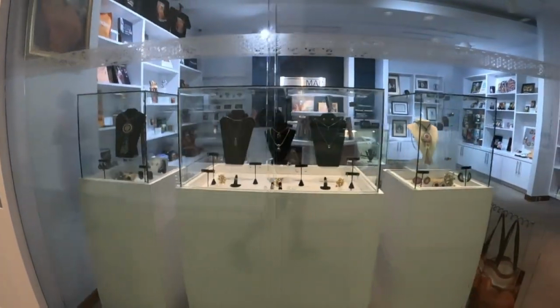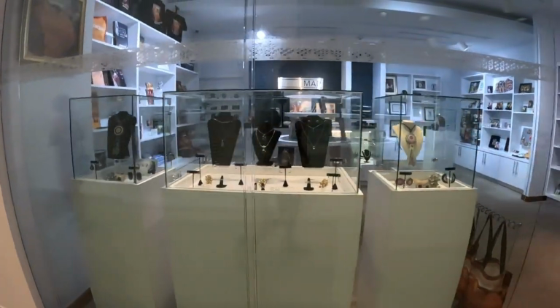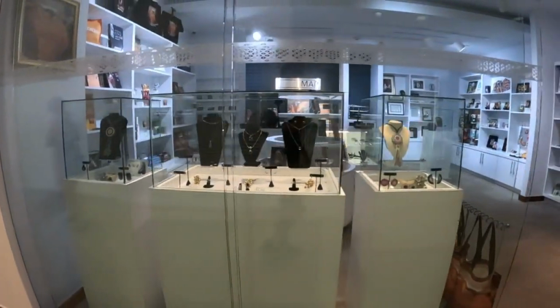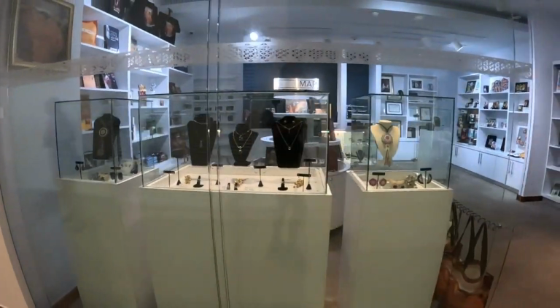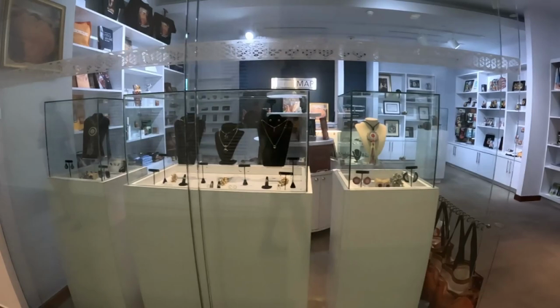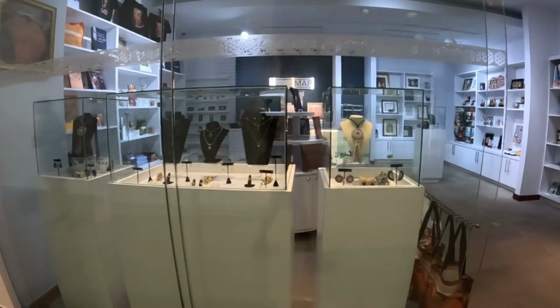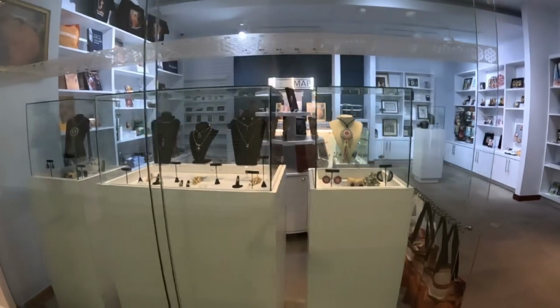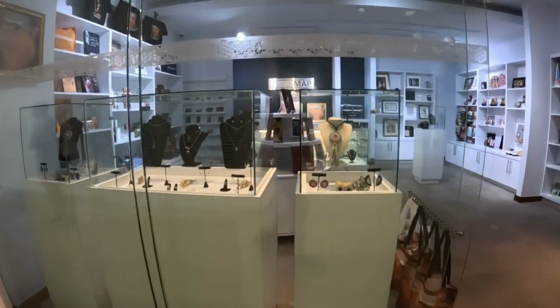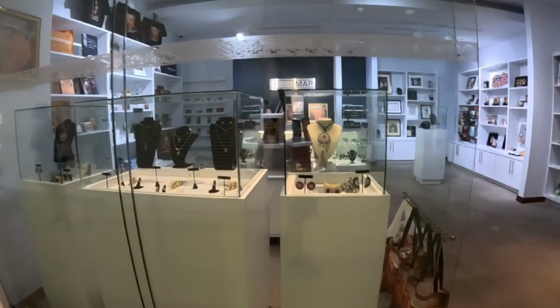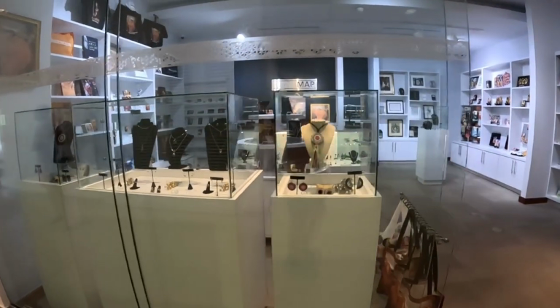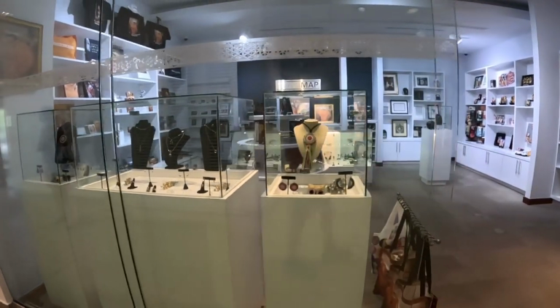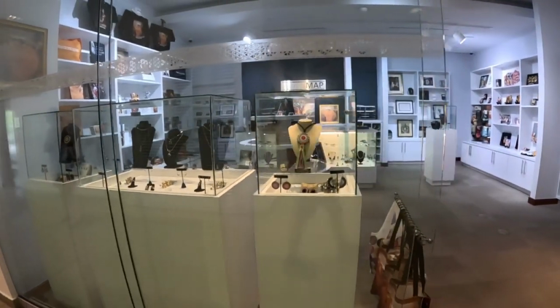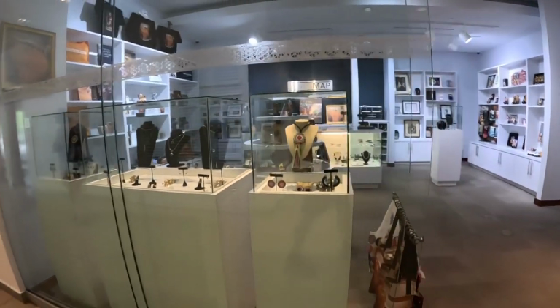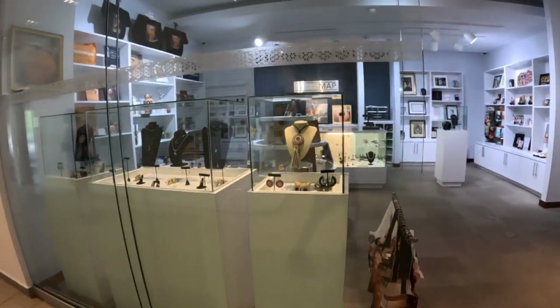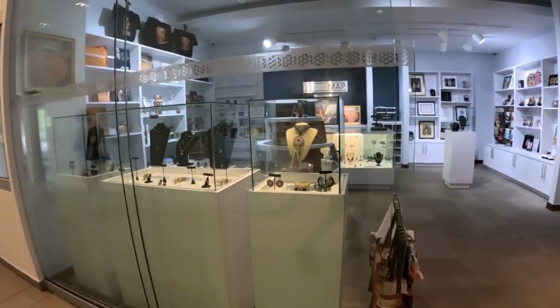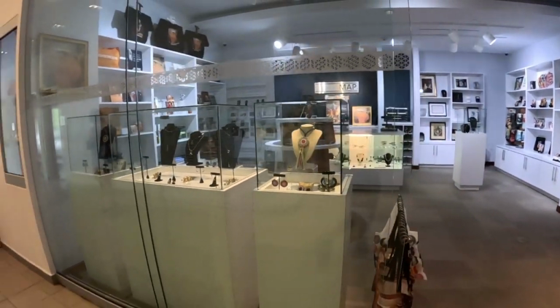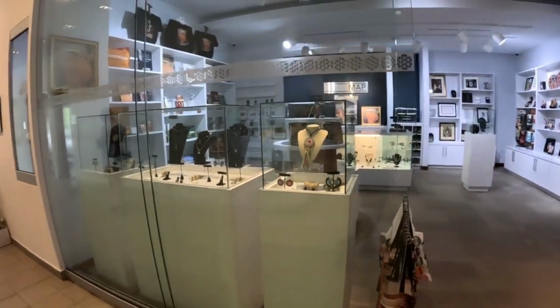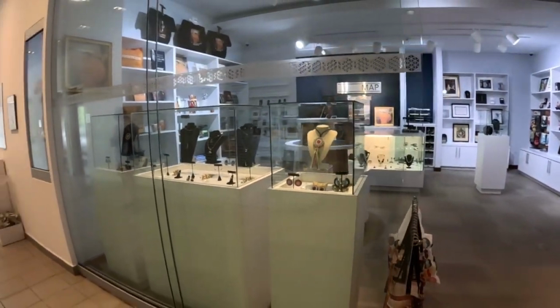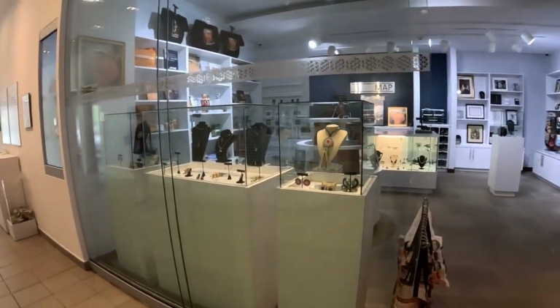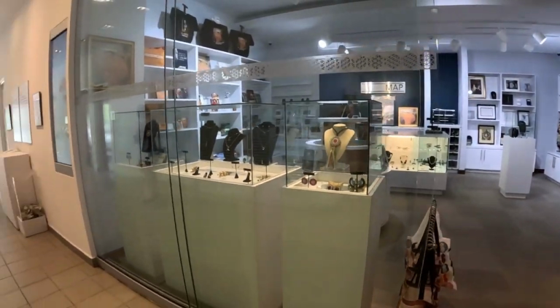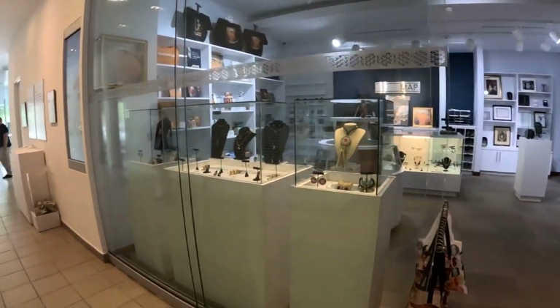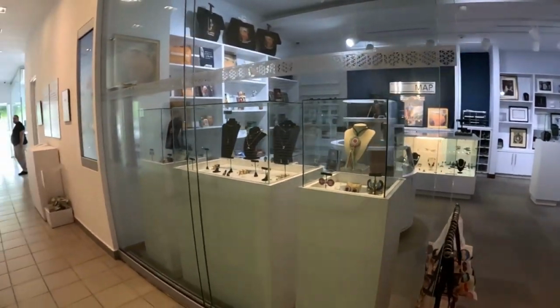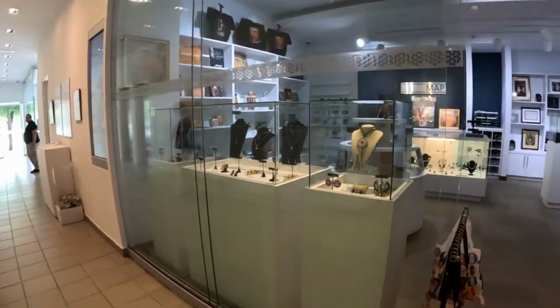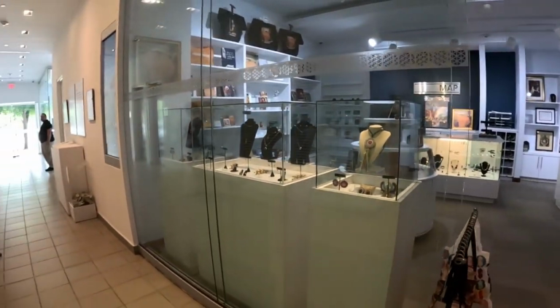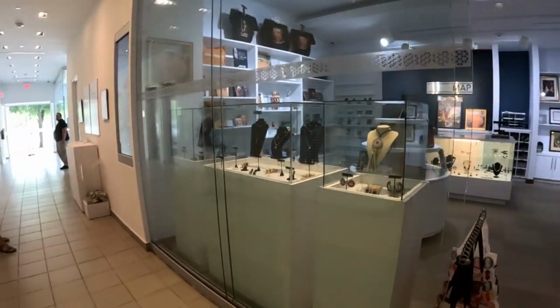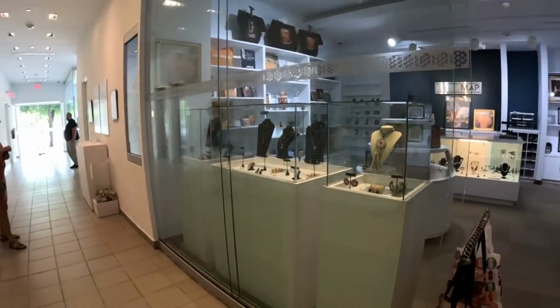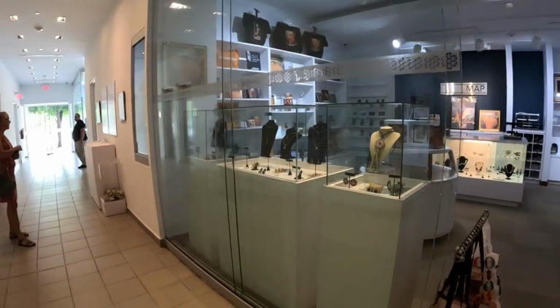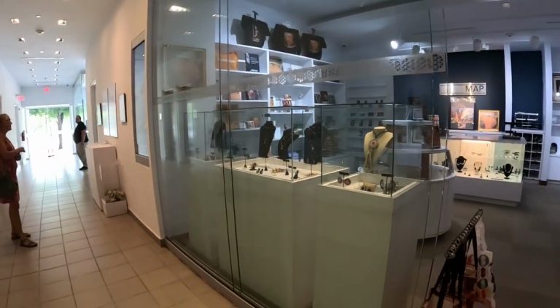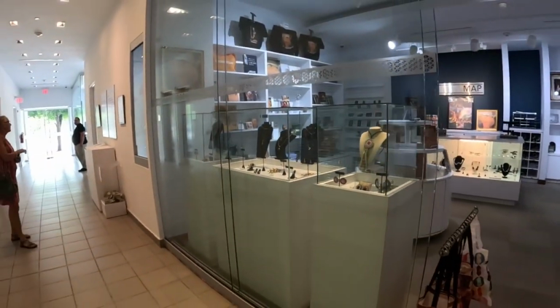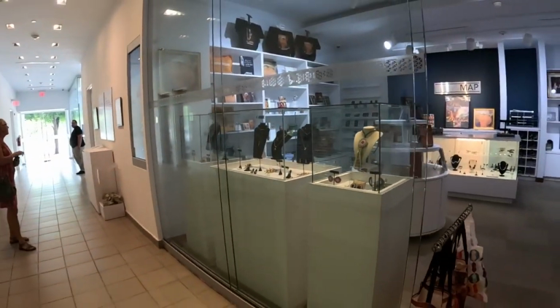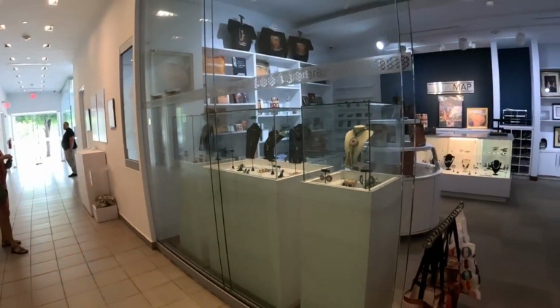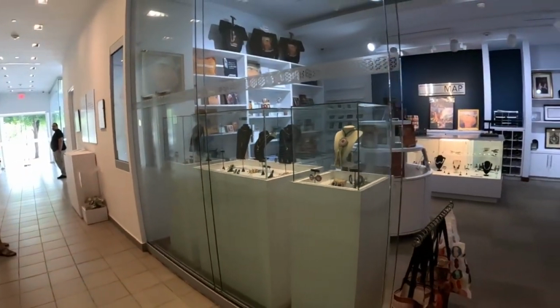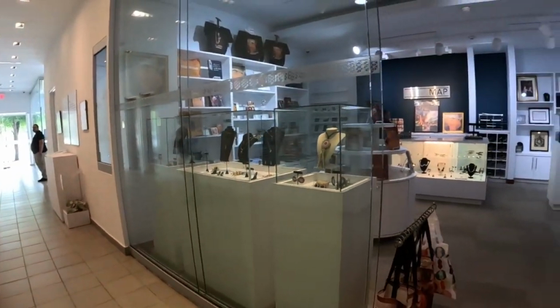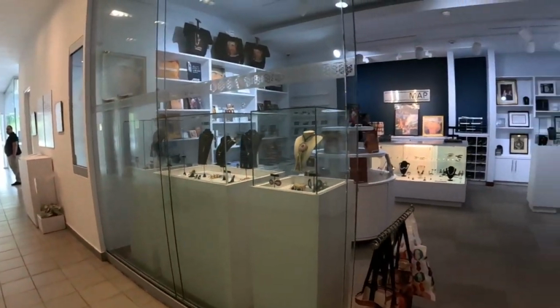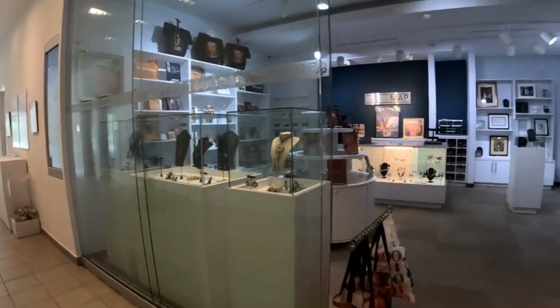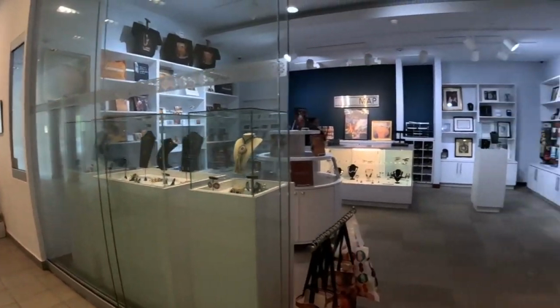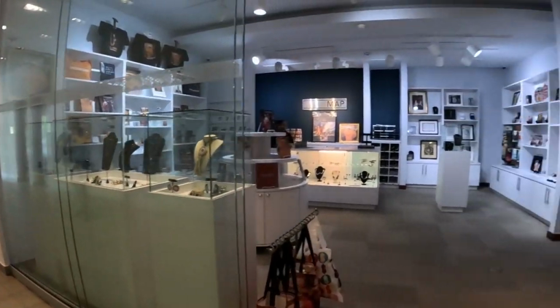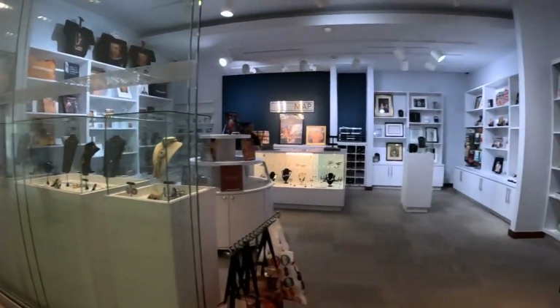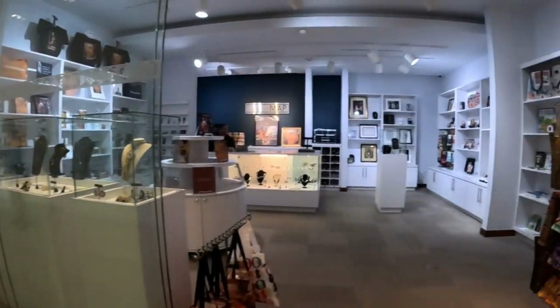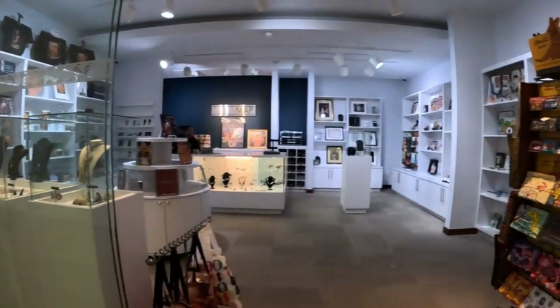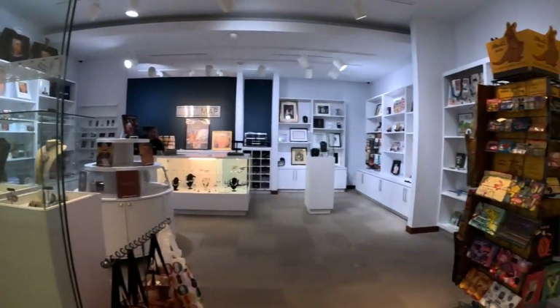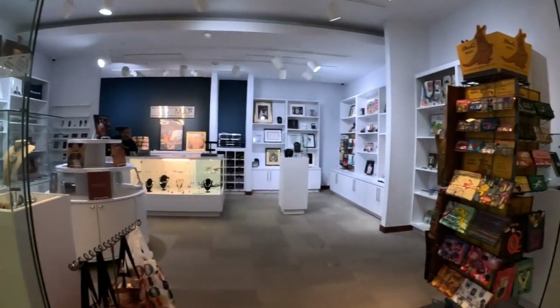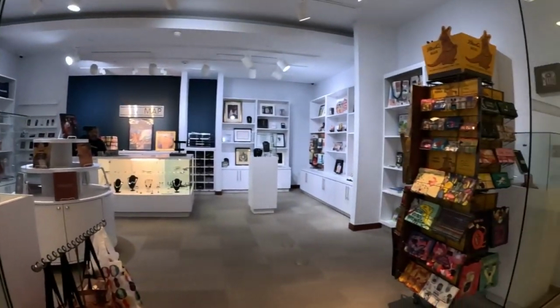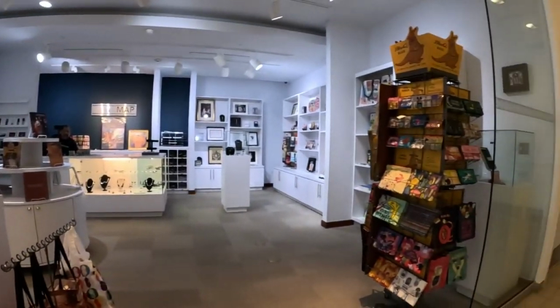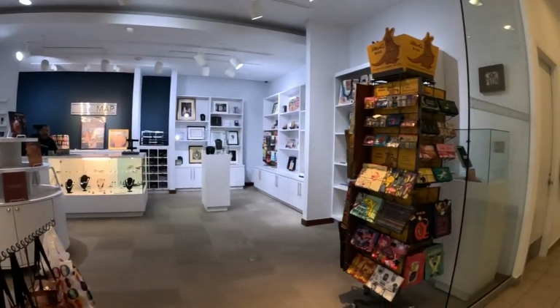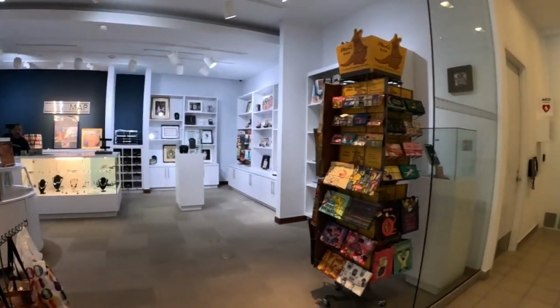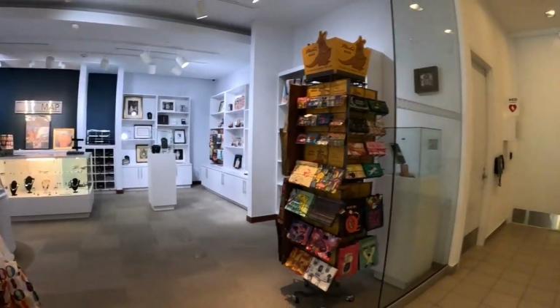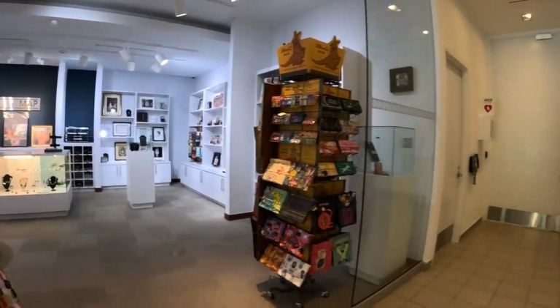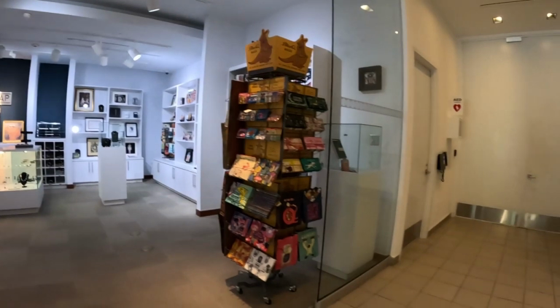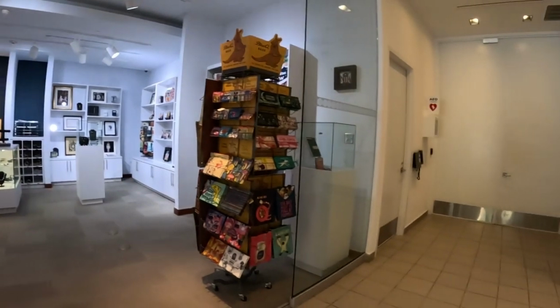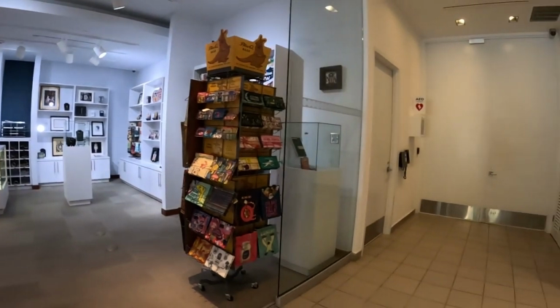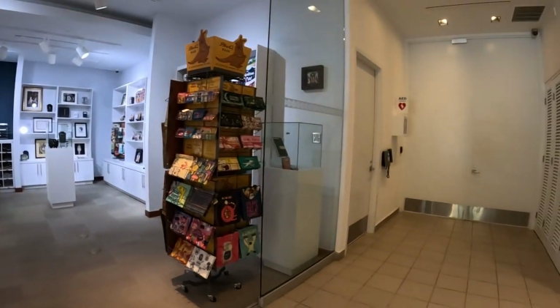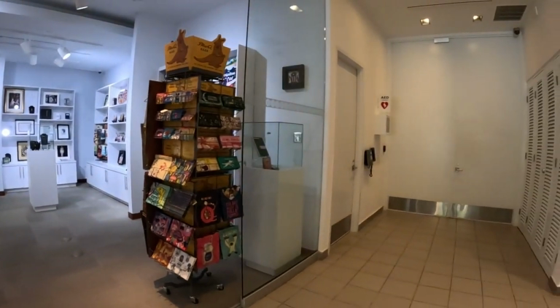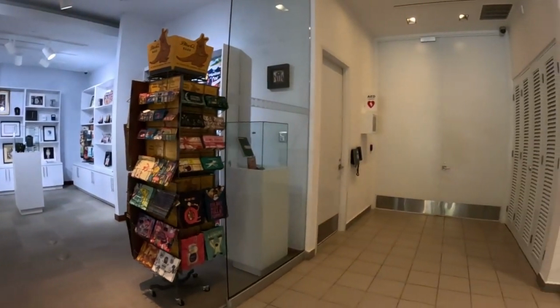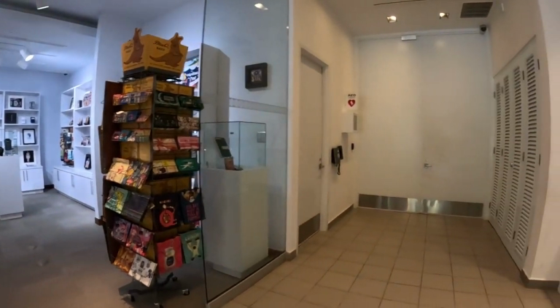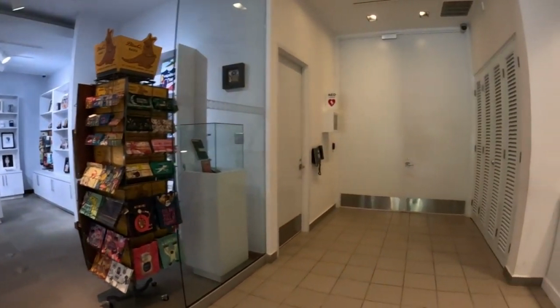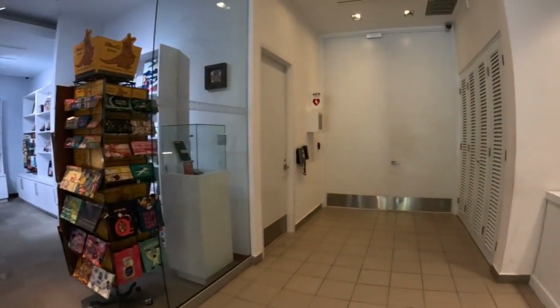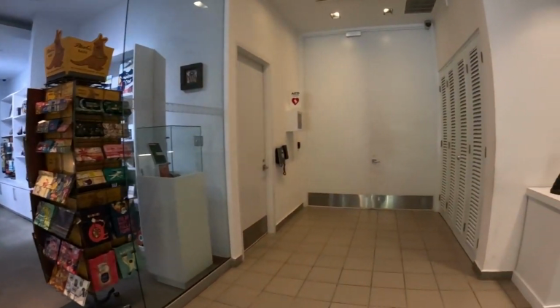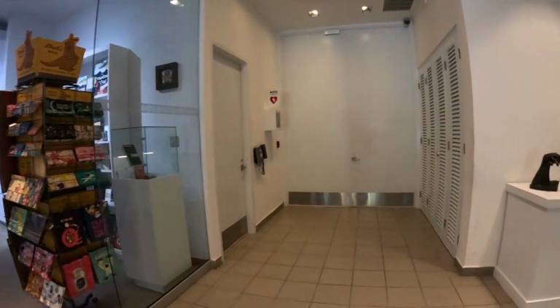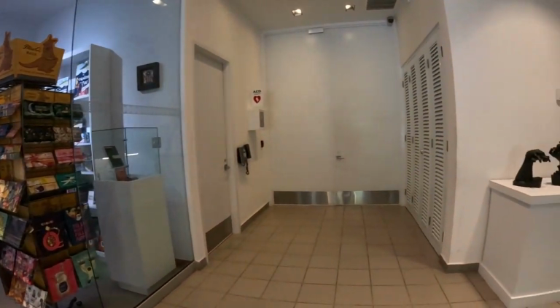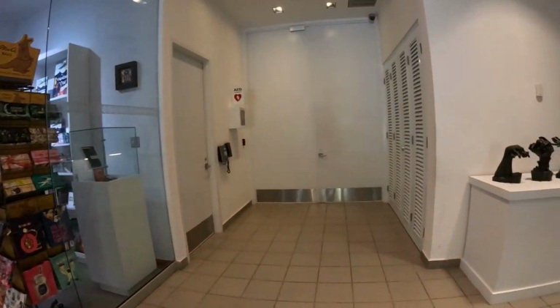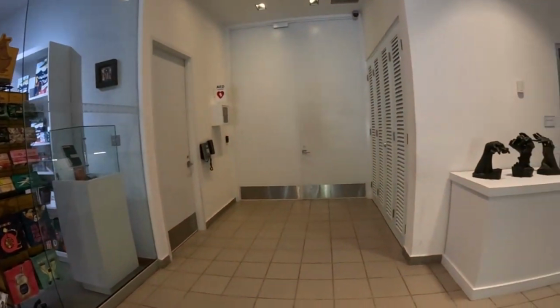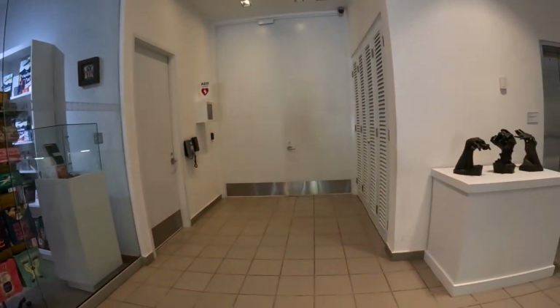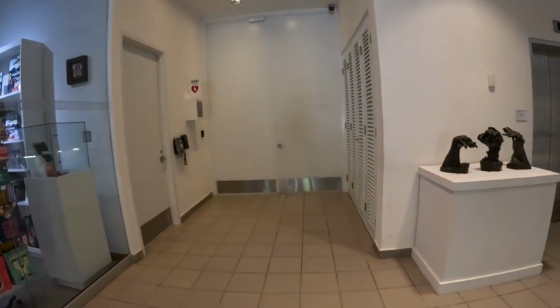The shop — every museum's got one. I gotta get something for Julie from here.